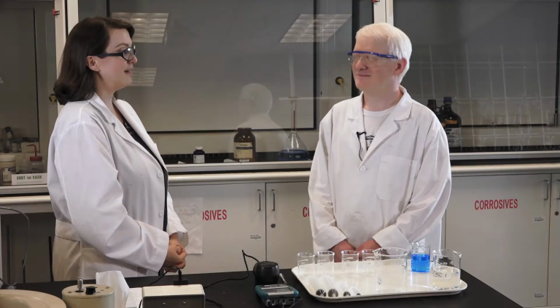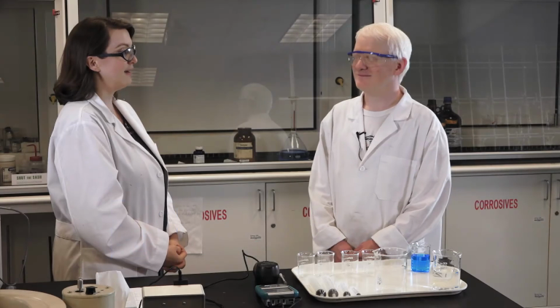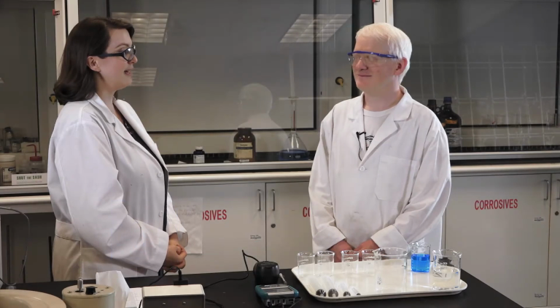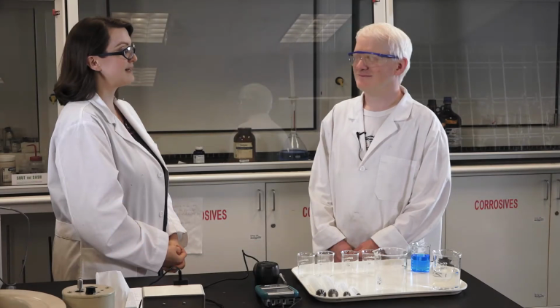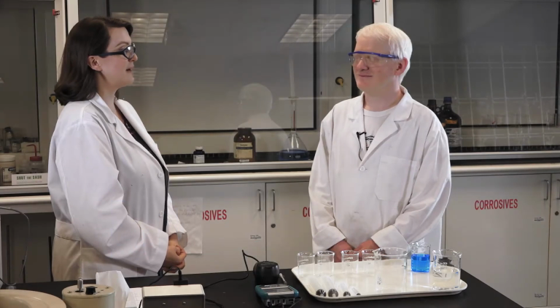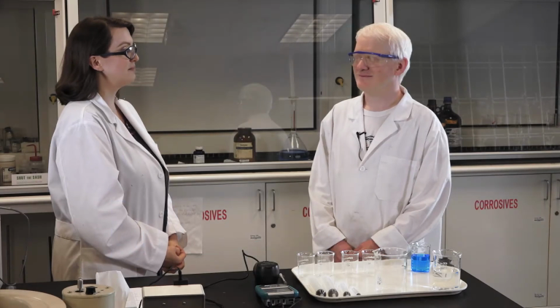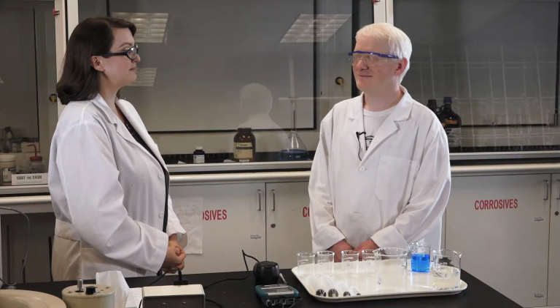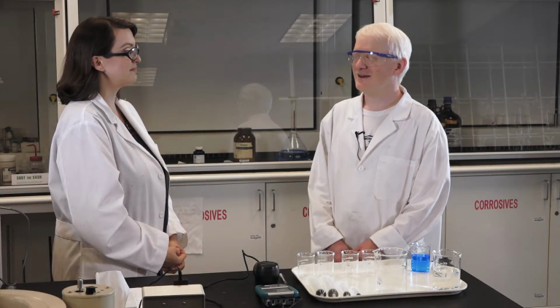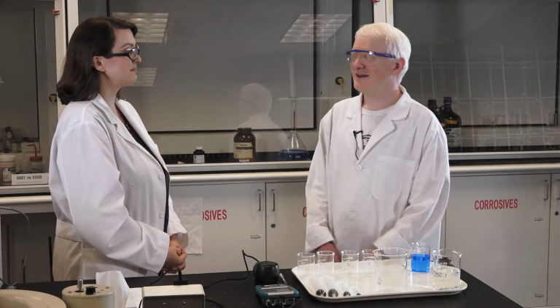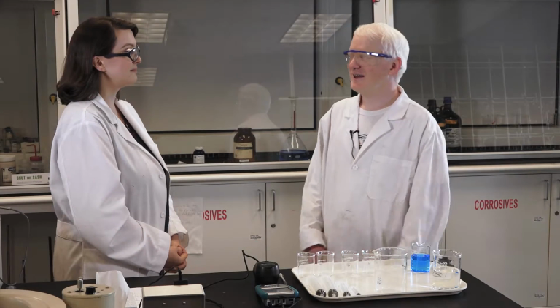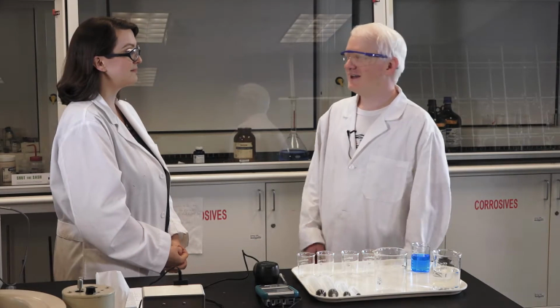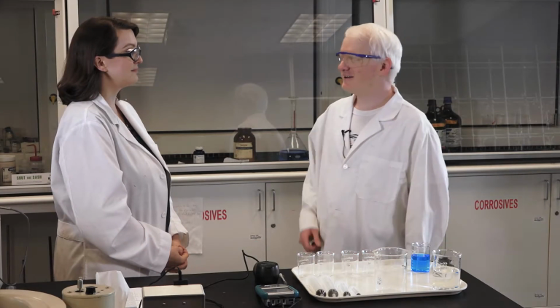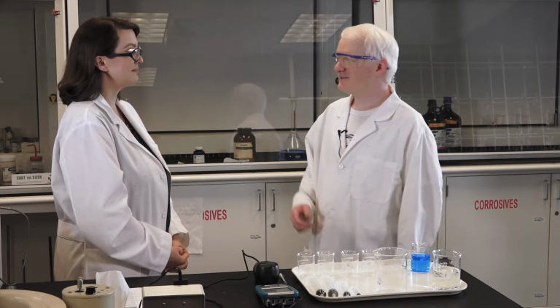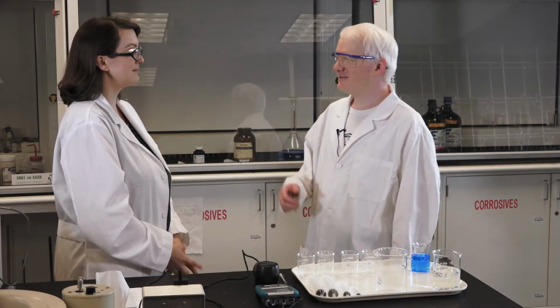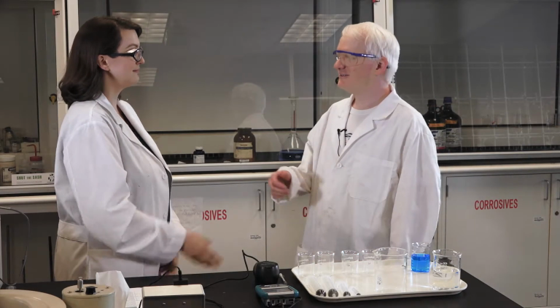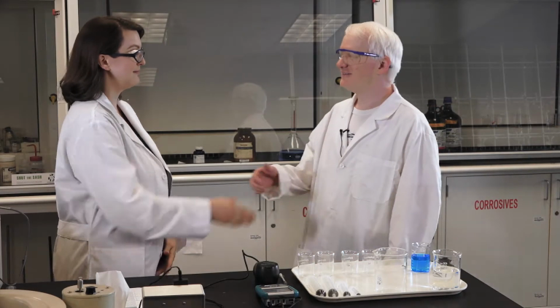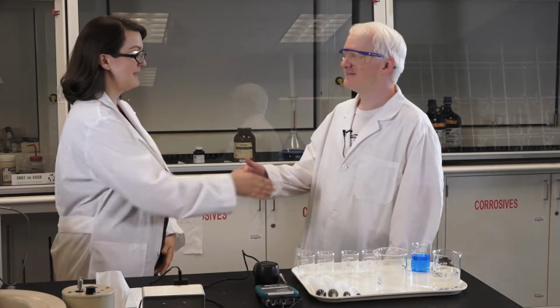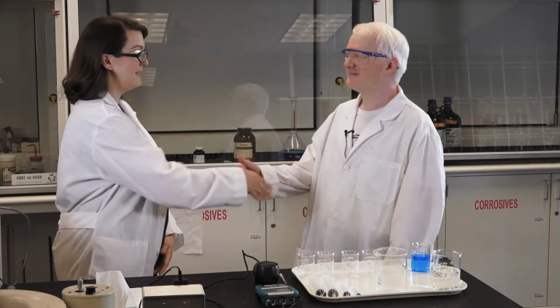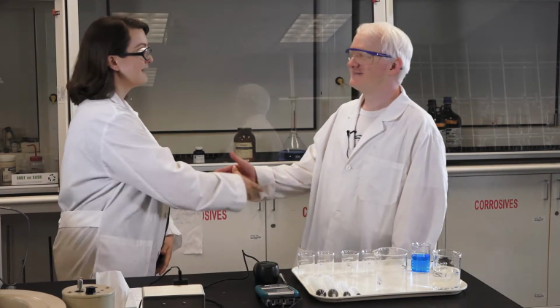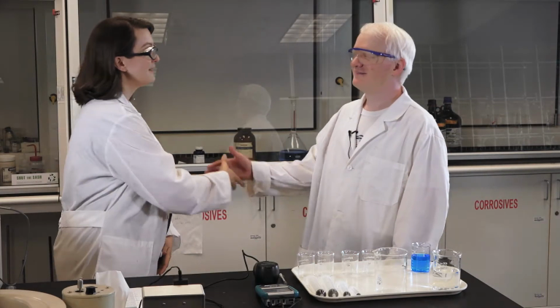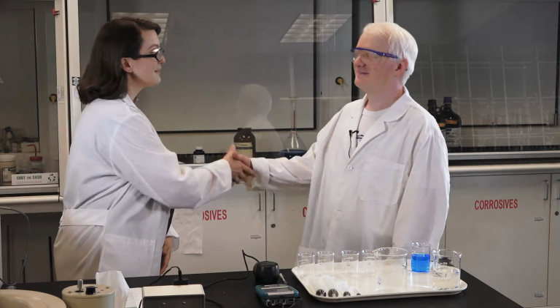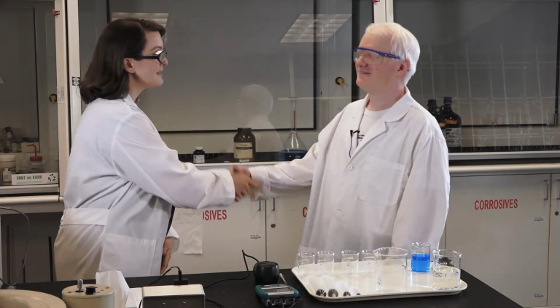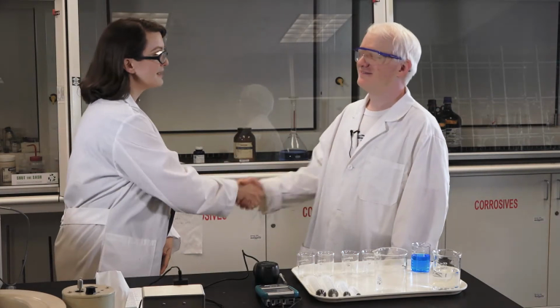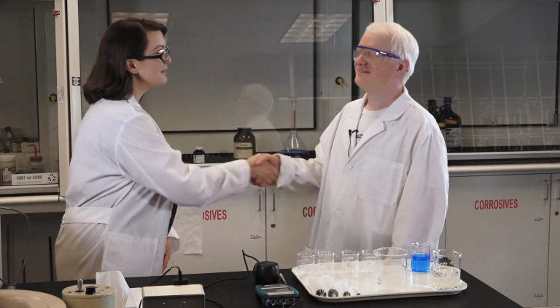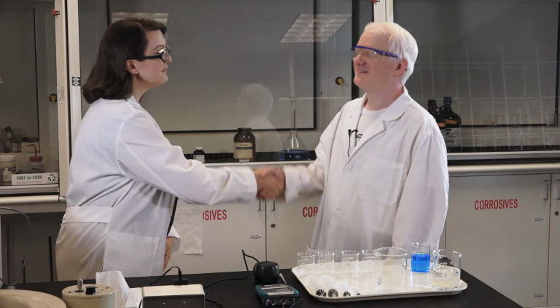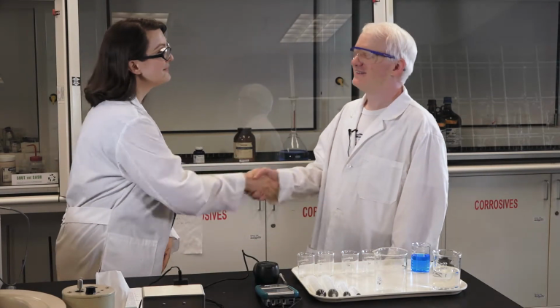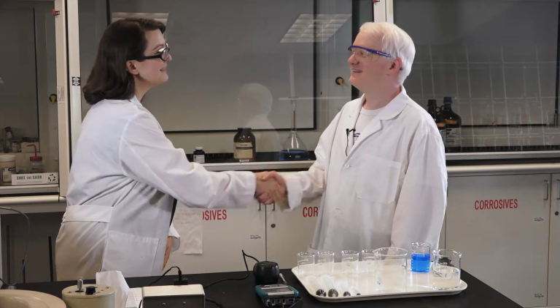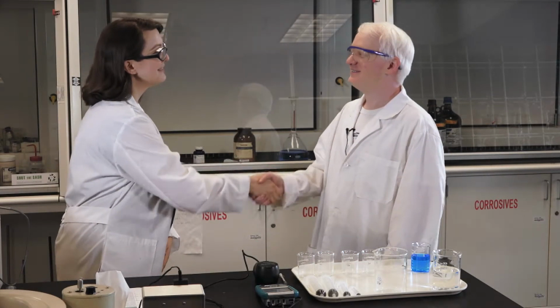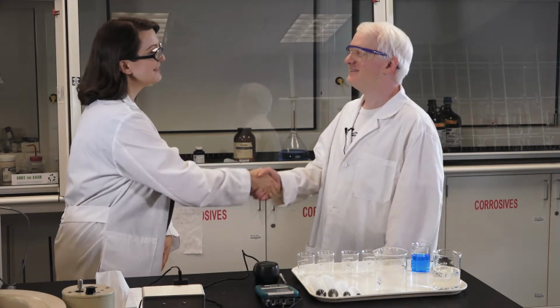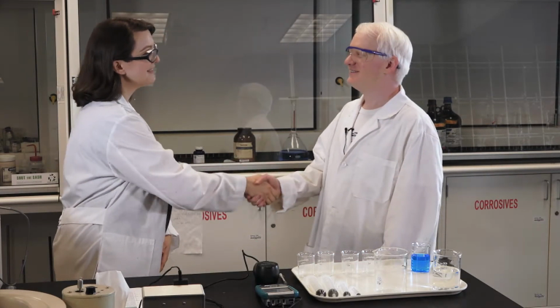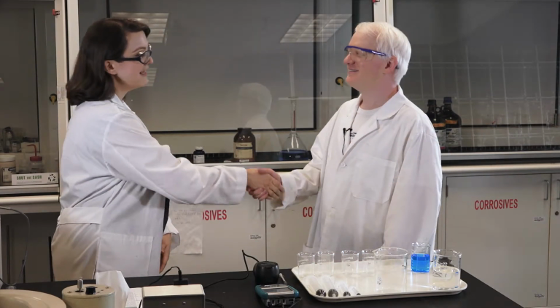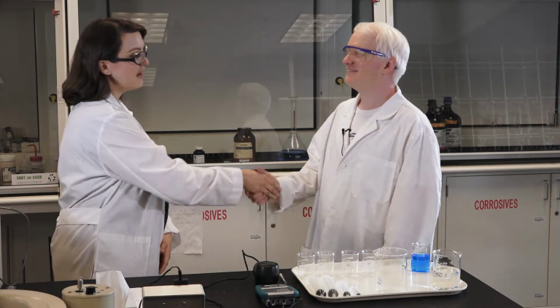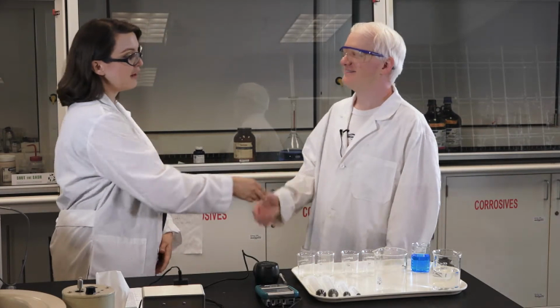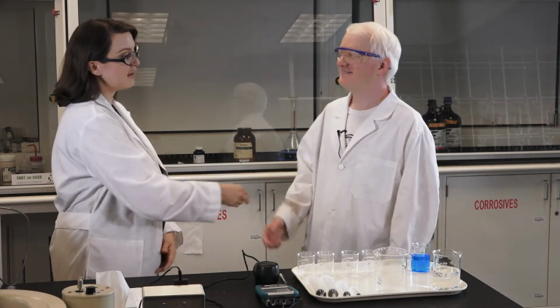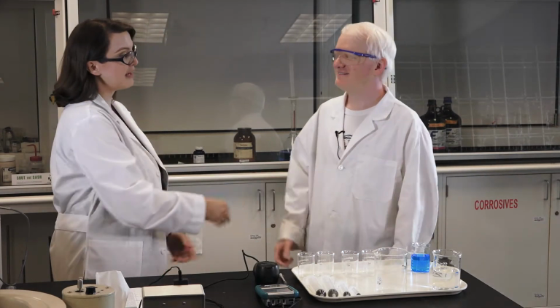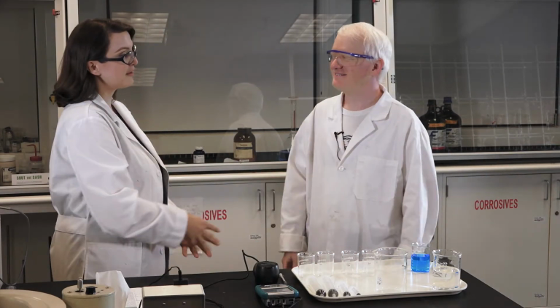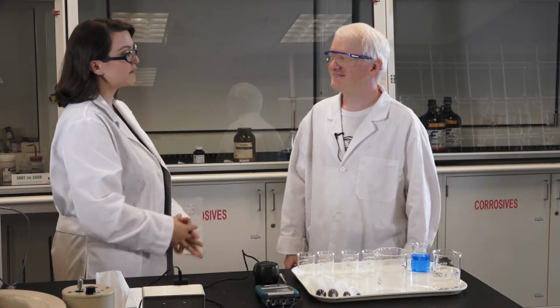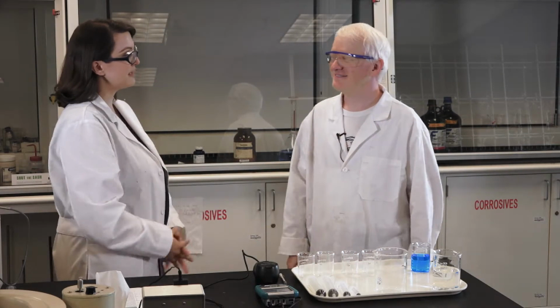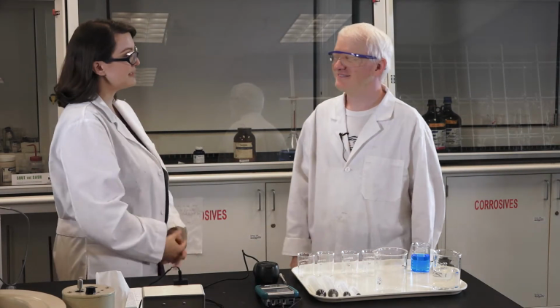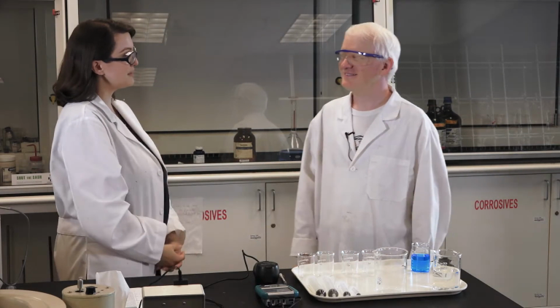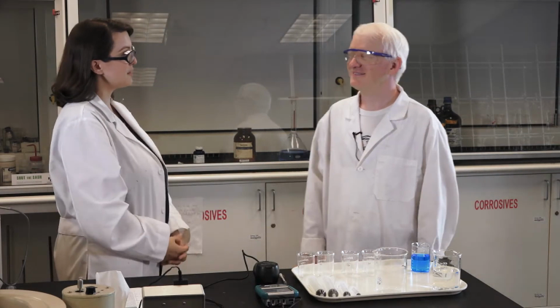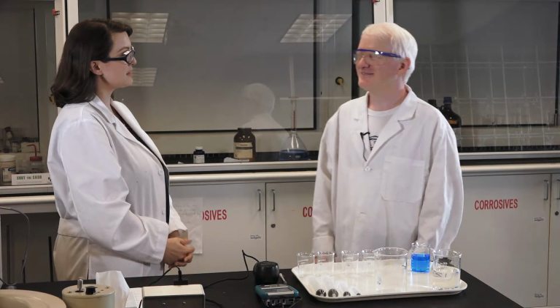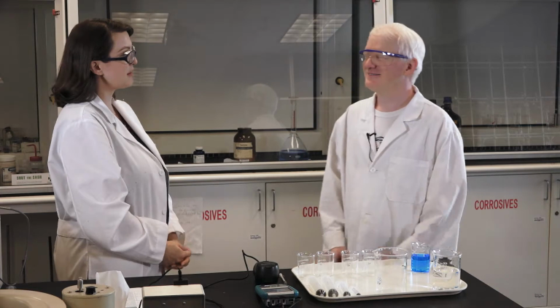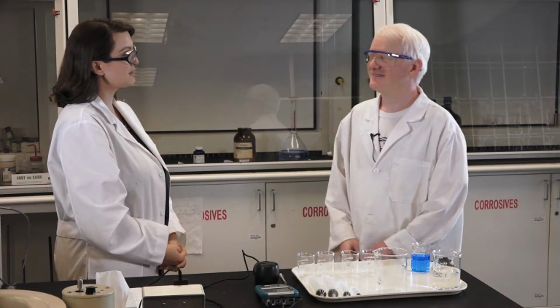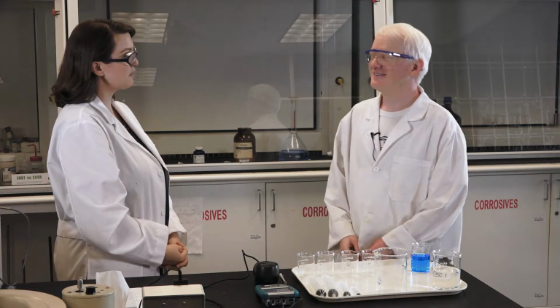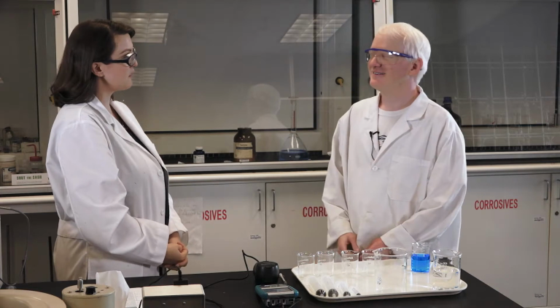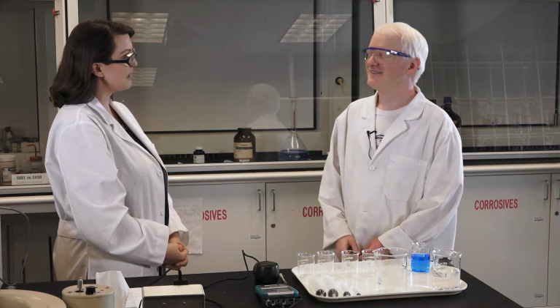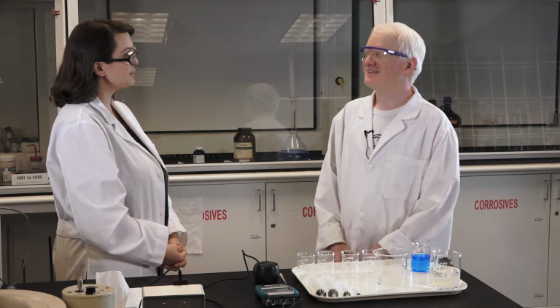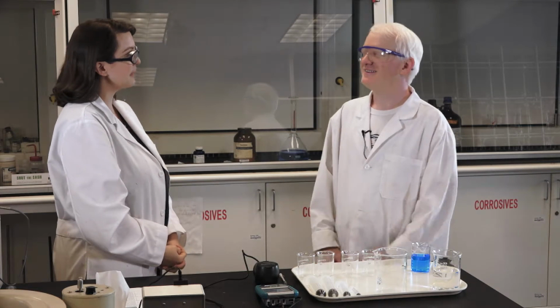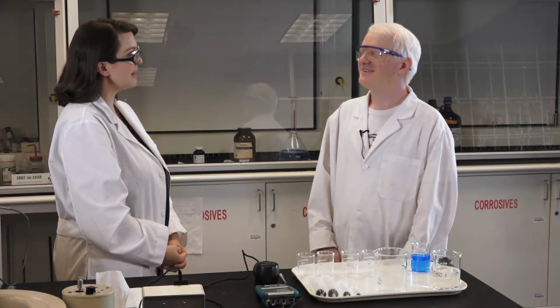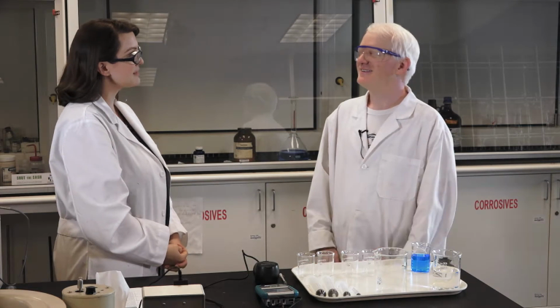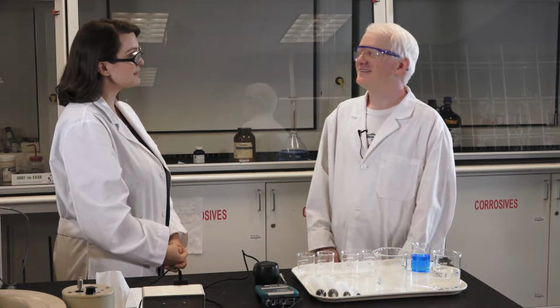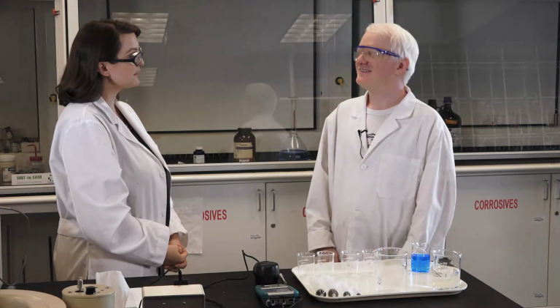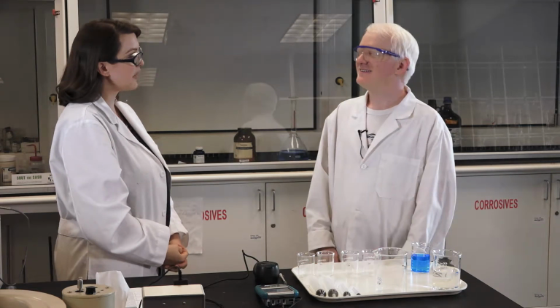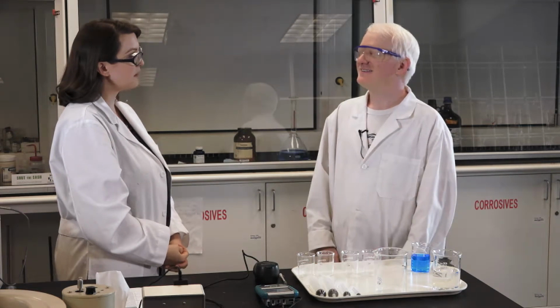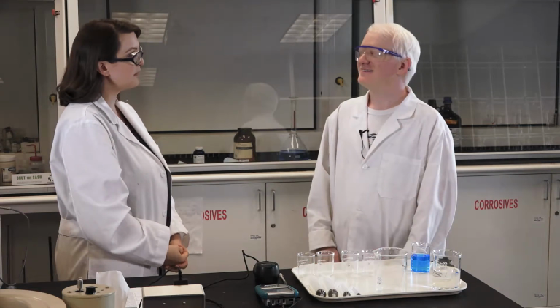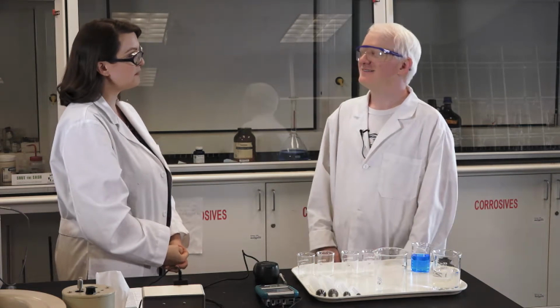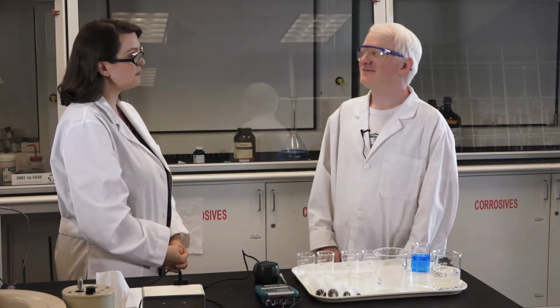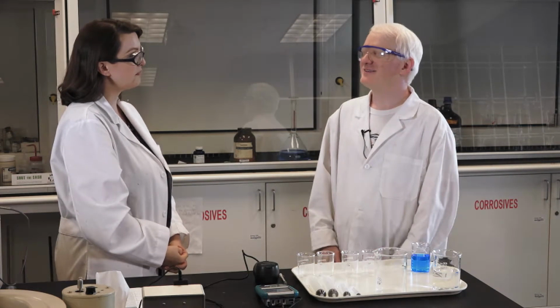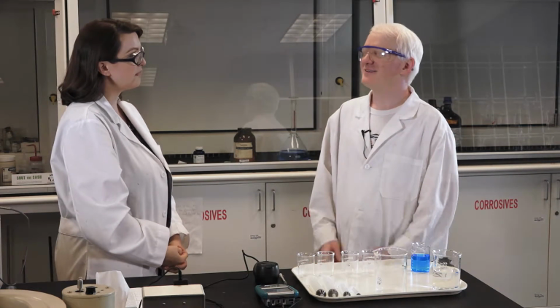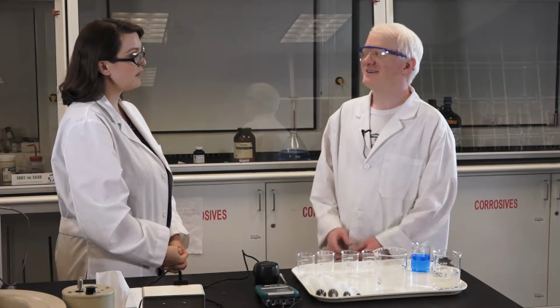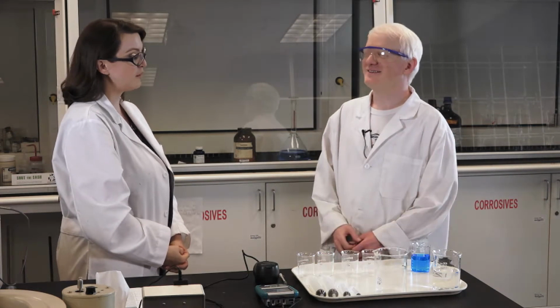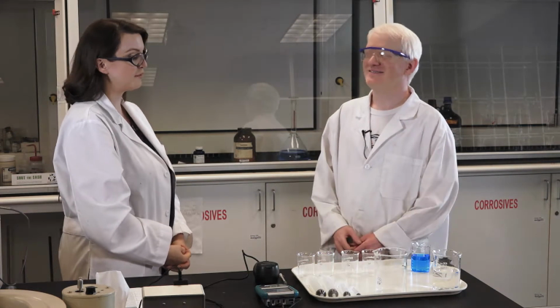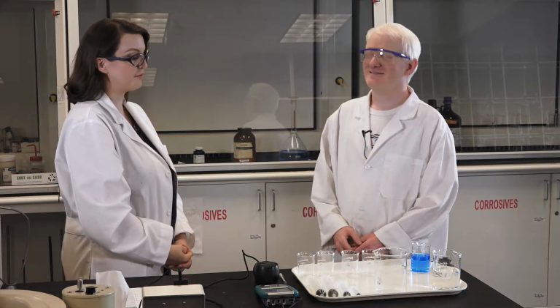Hi Tom. Hey Dr. Hill. Good to see you. You too. All right, are you ready to do our spectrophotometric analysis of copper? Definitely. Wonderful.